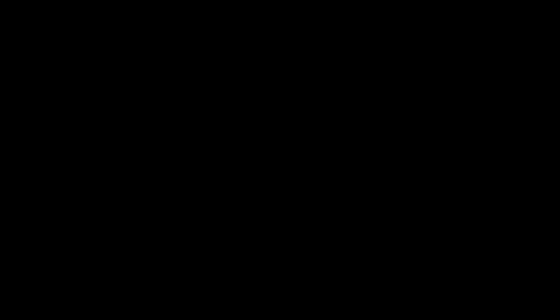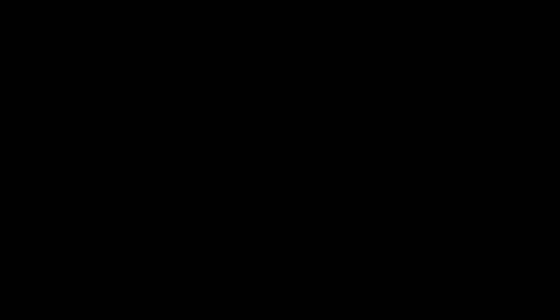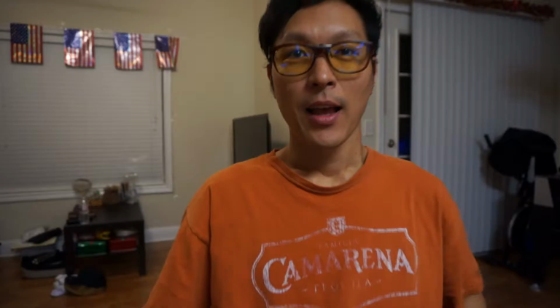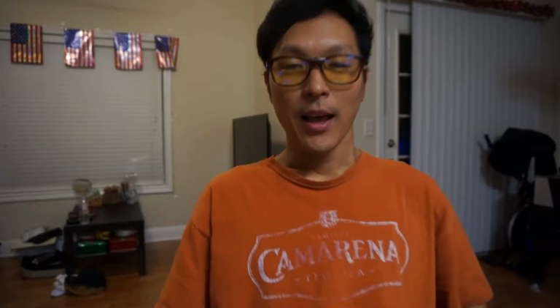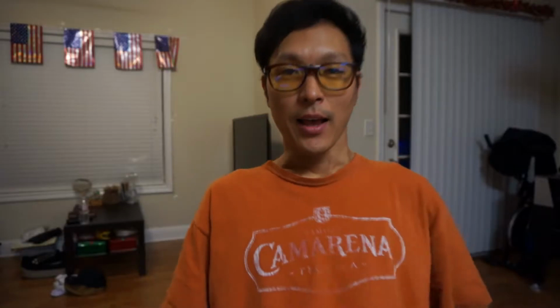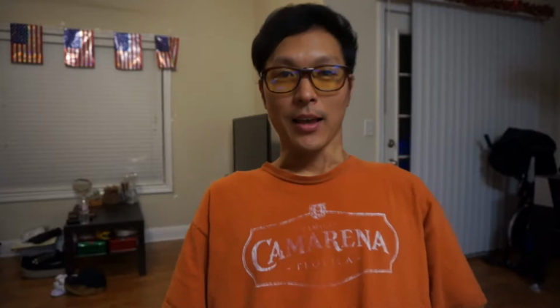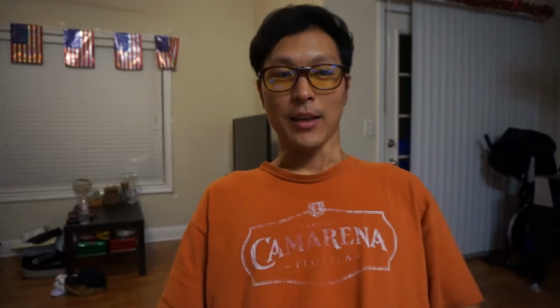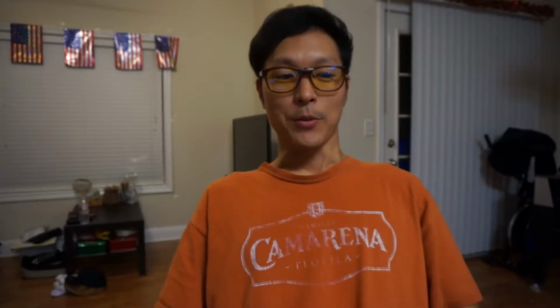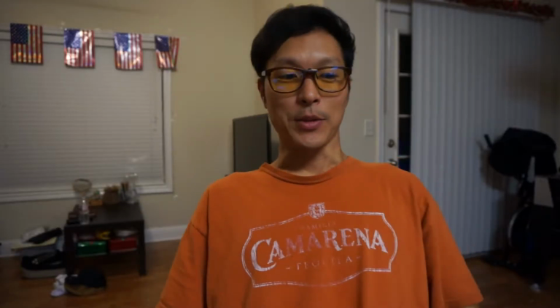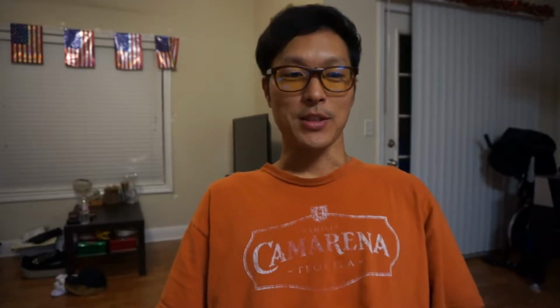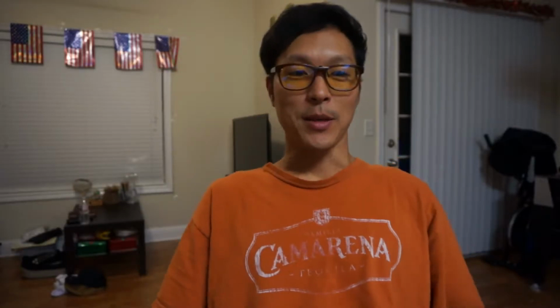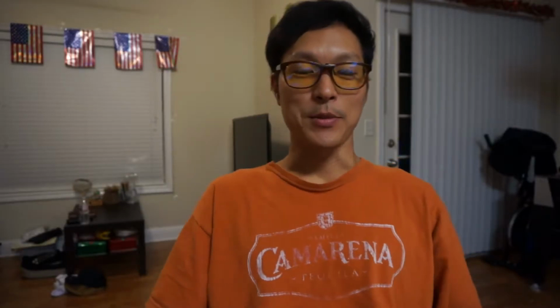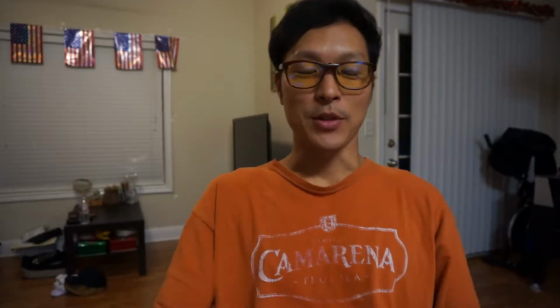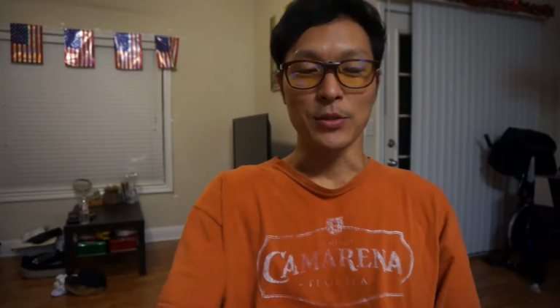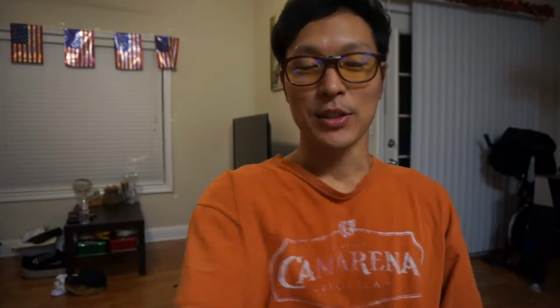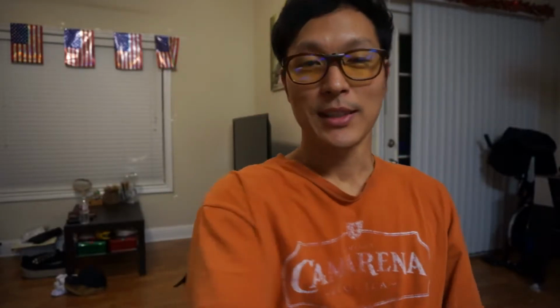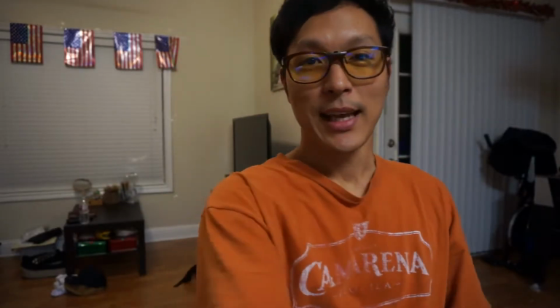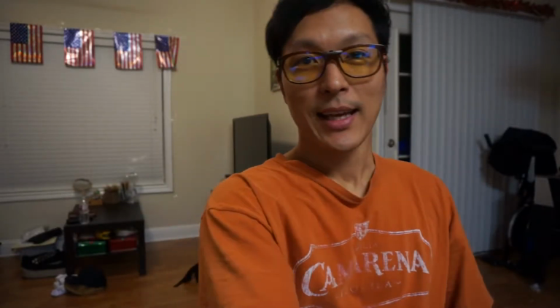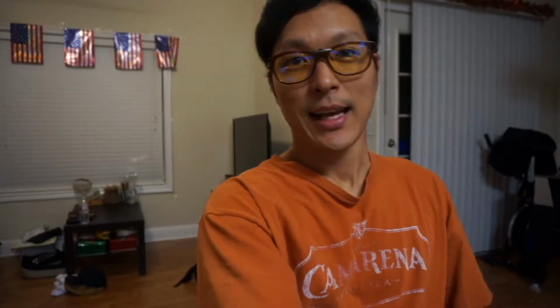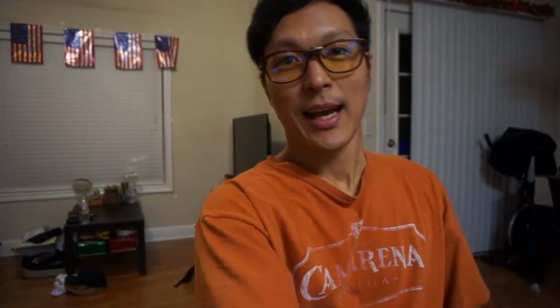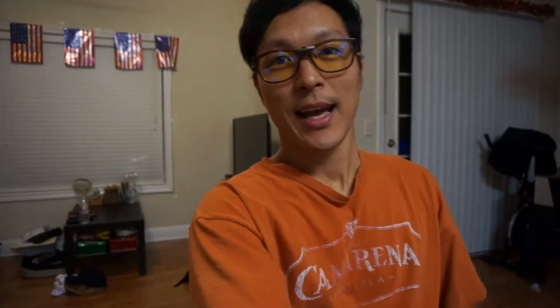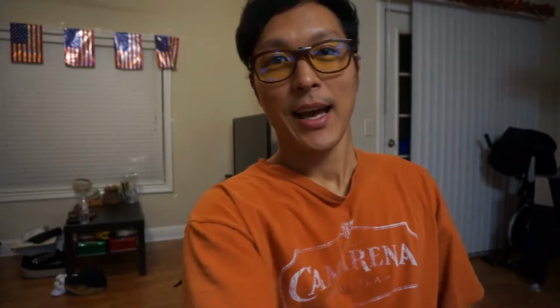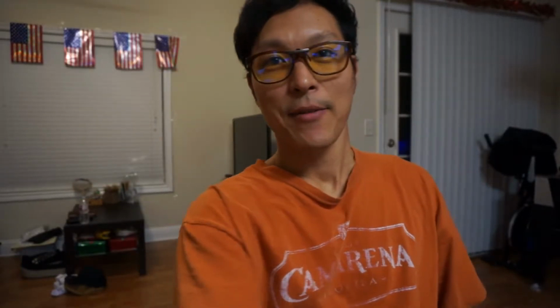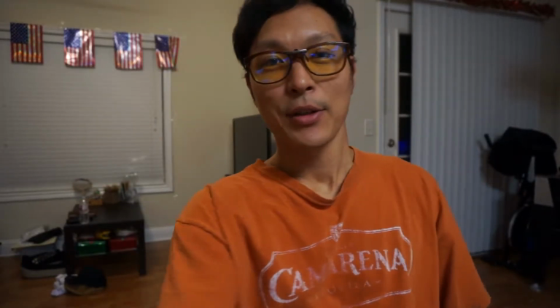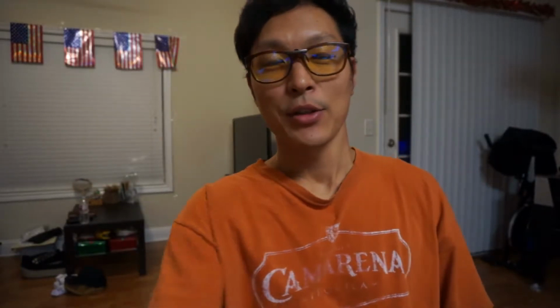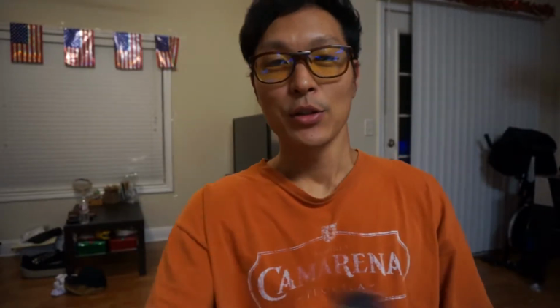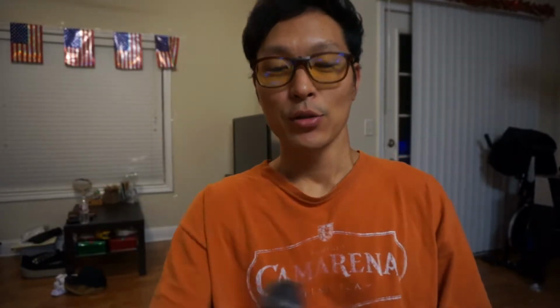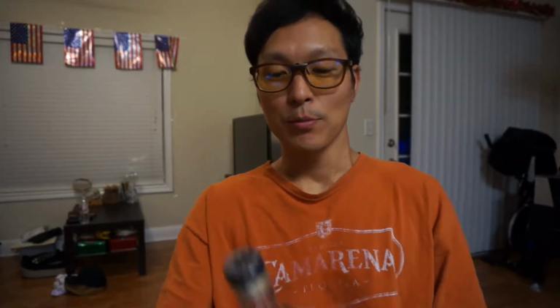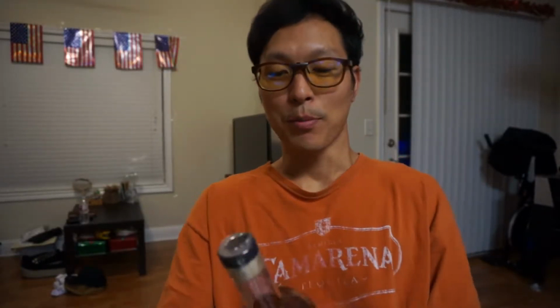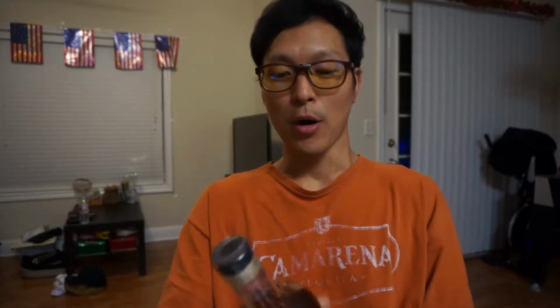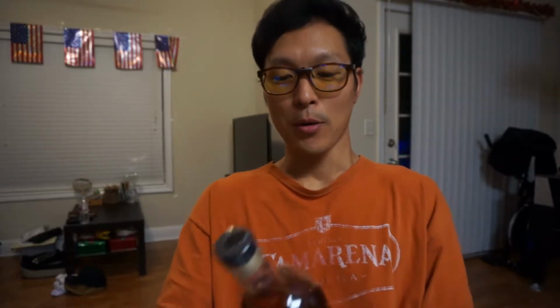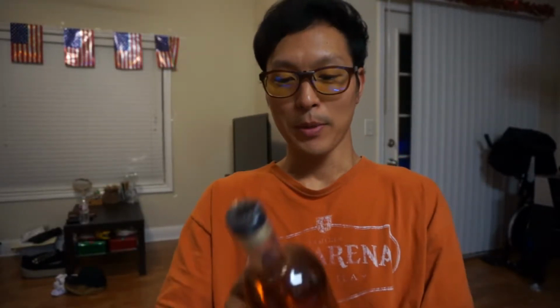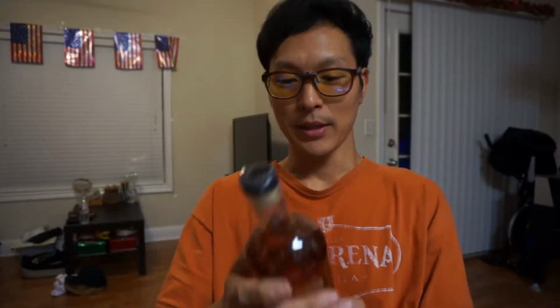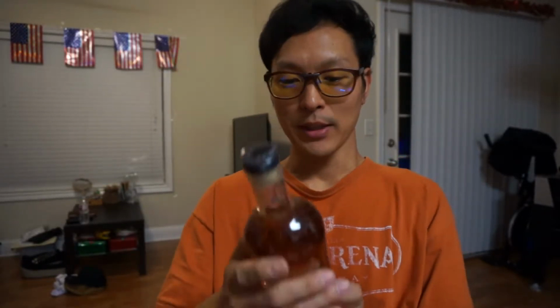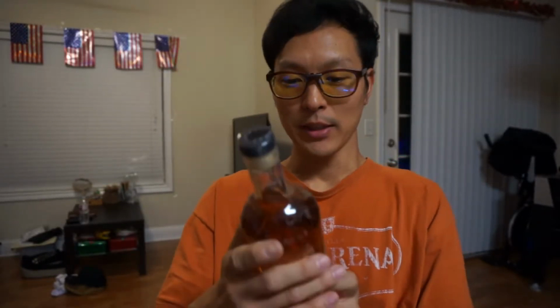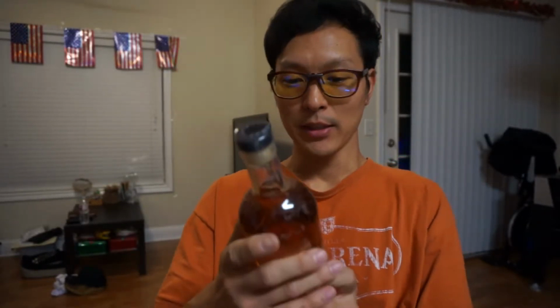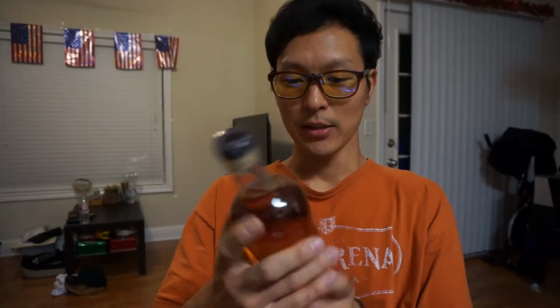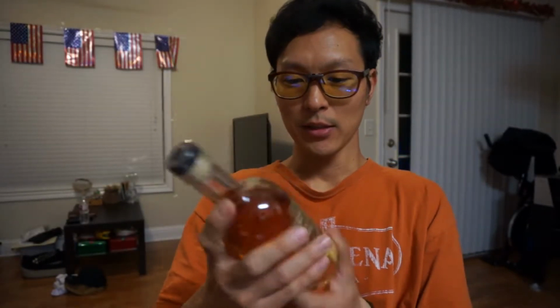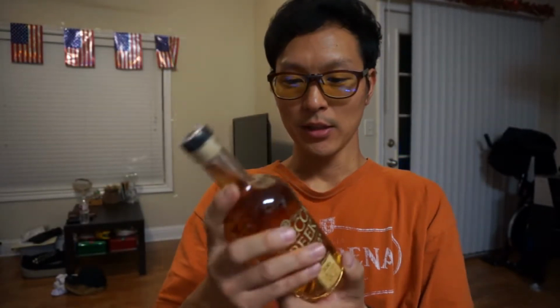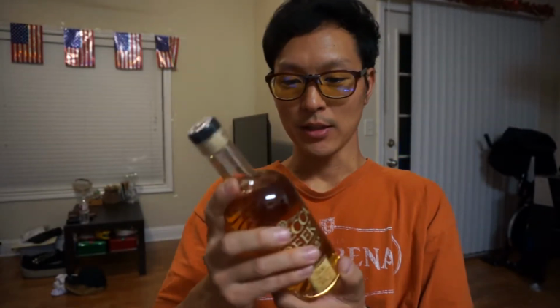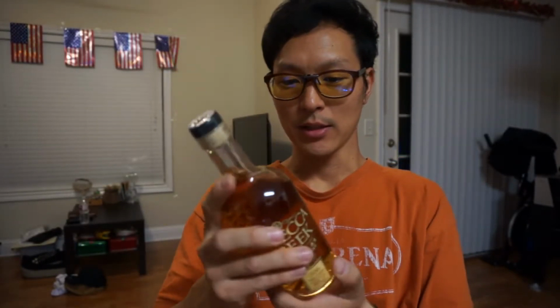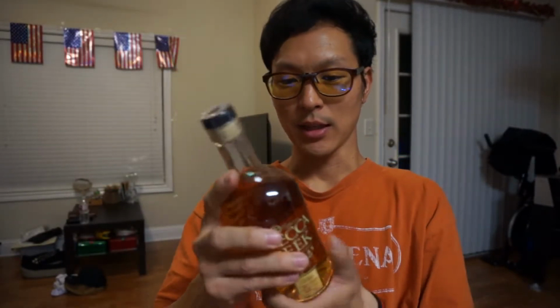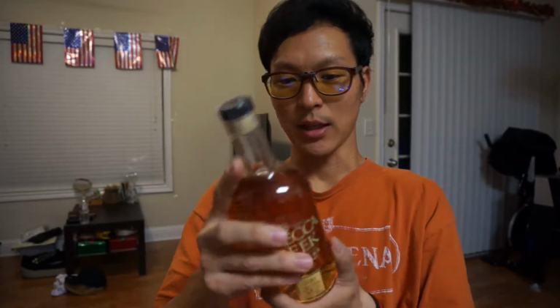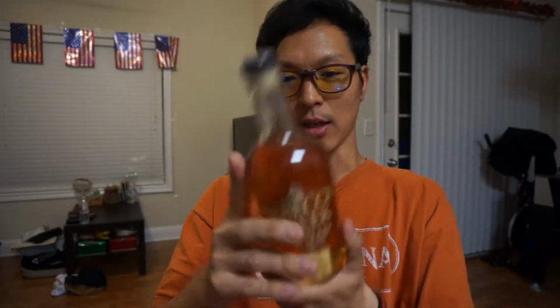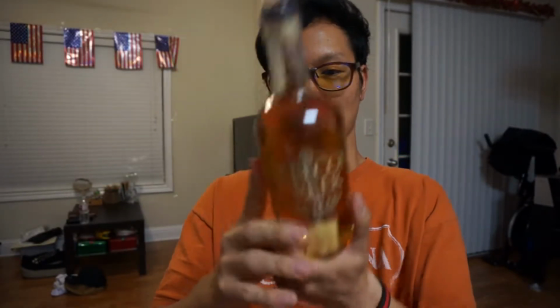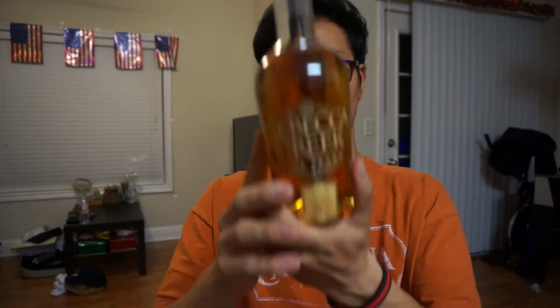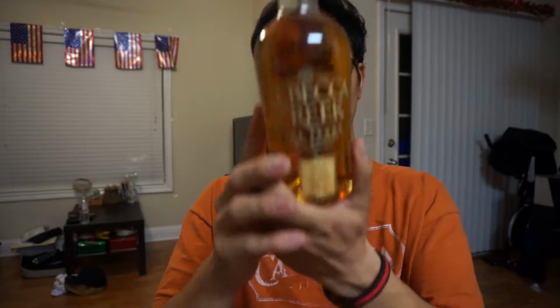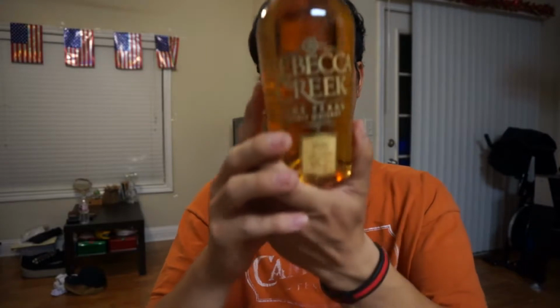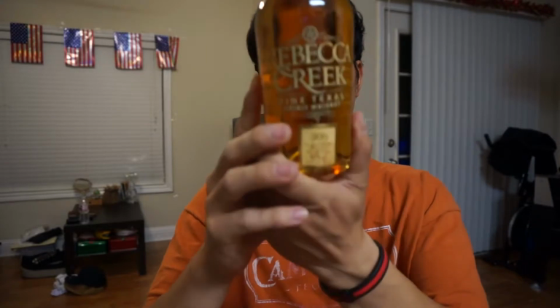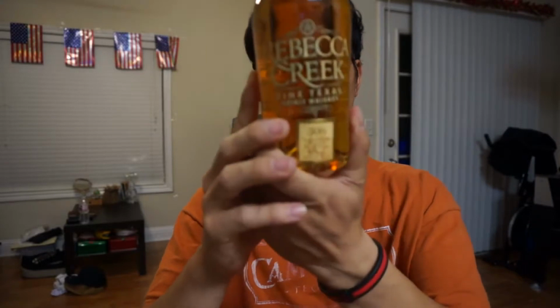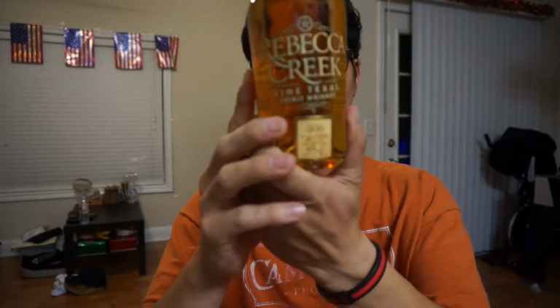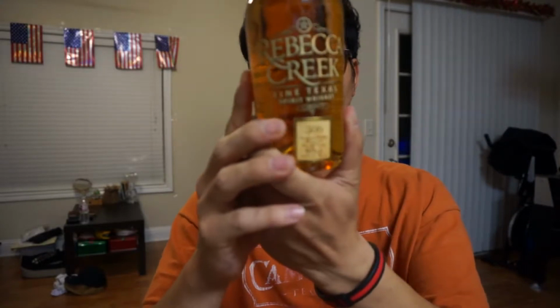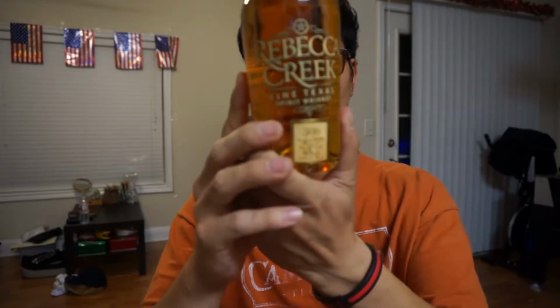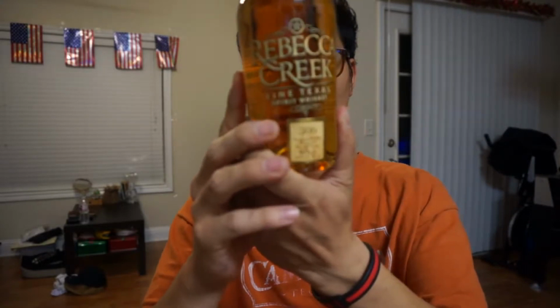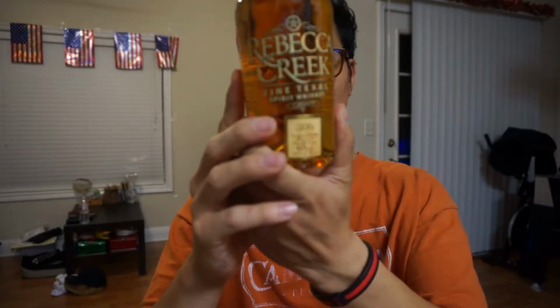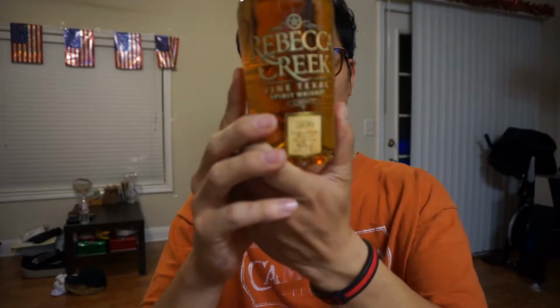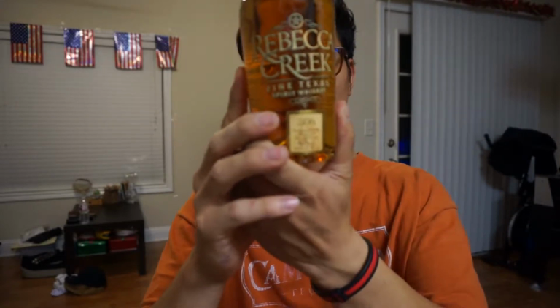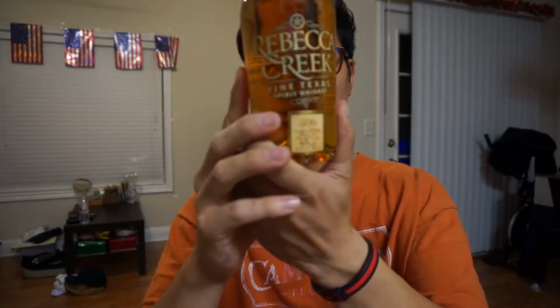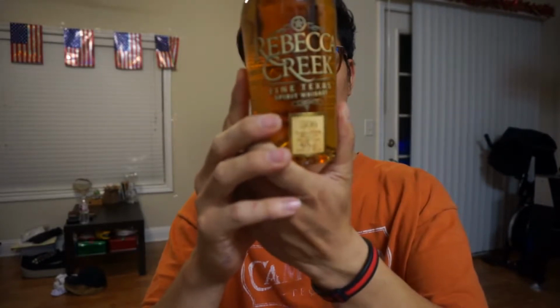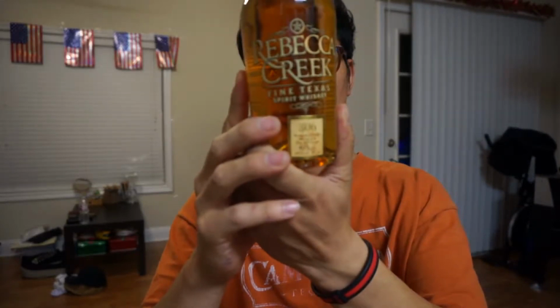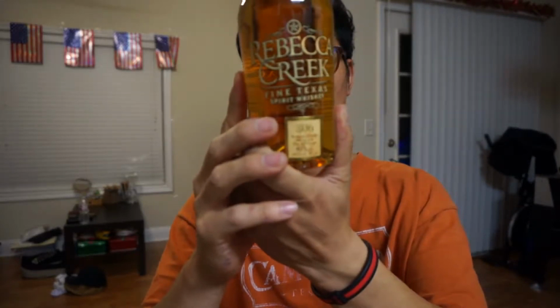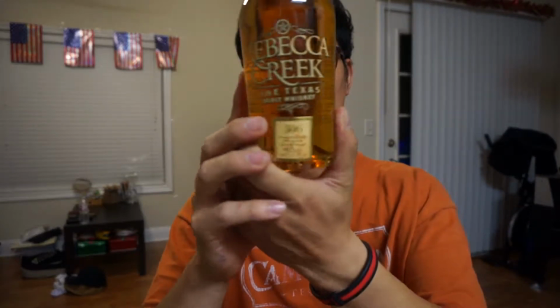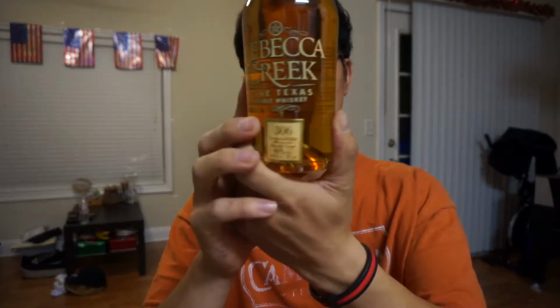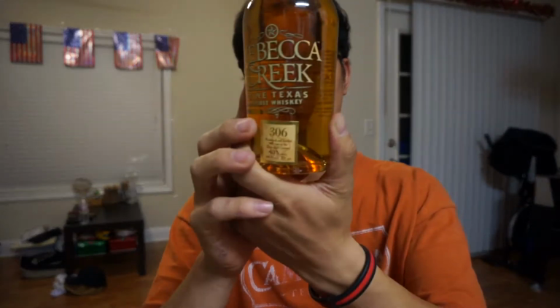Hey, what's up? So today I have a new bourbon here. It's a Rebecca Creek whiskey.